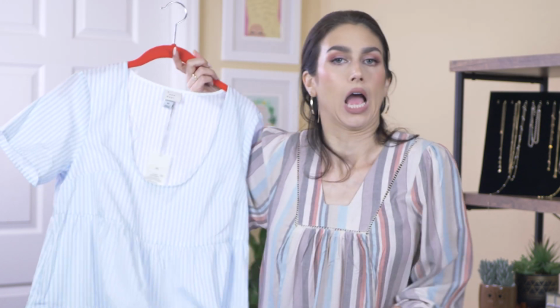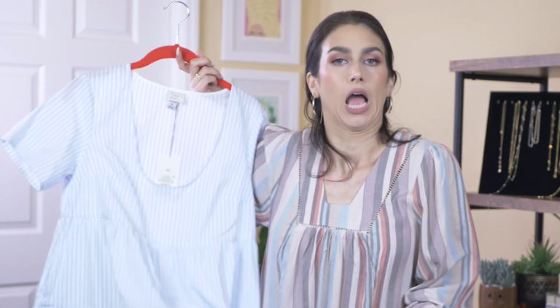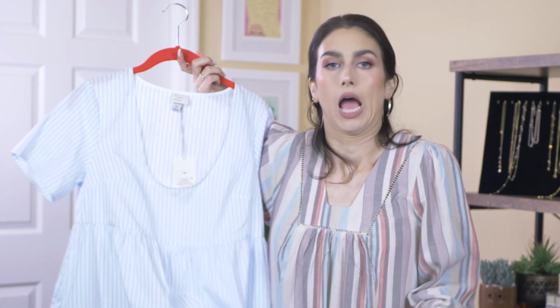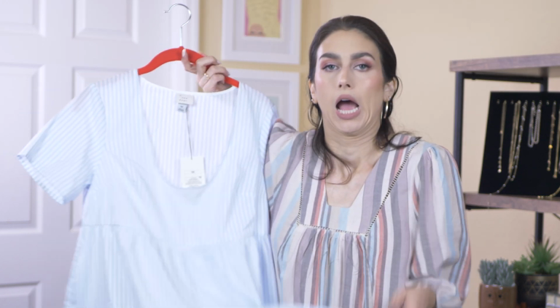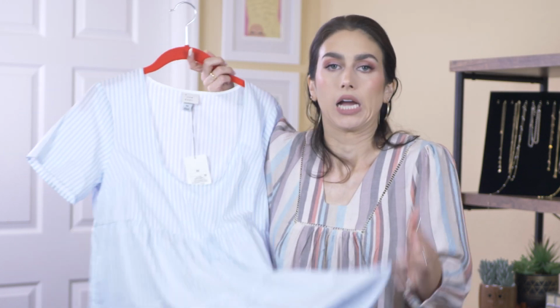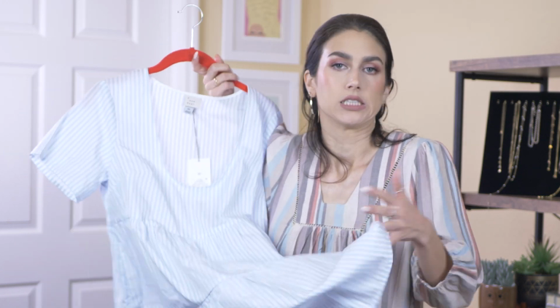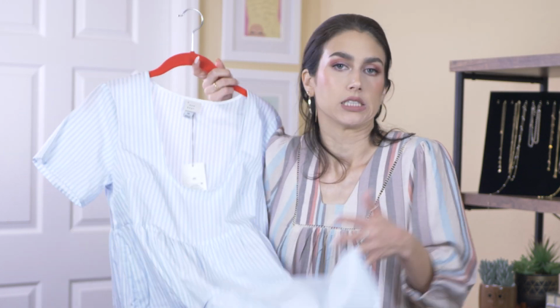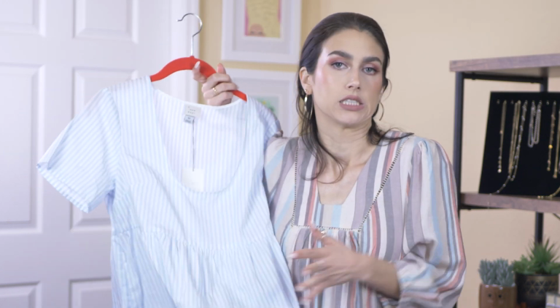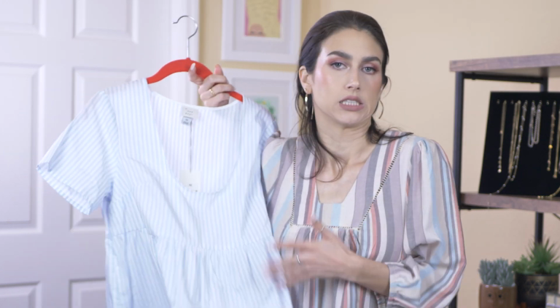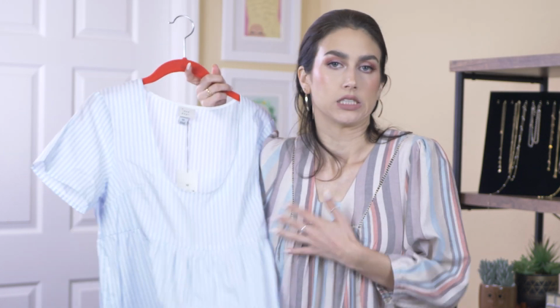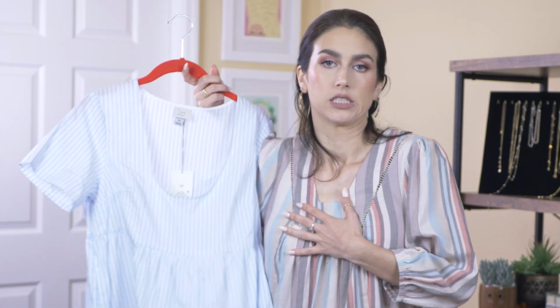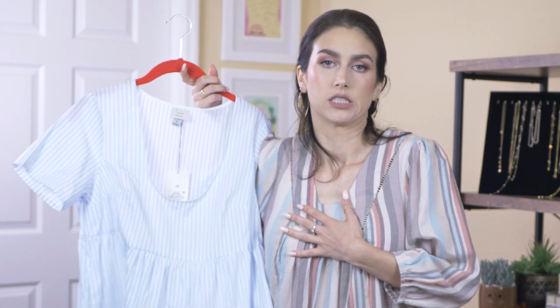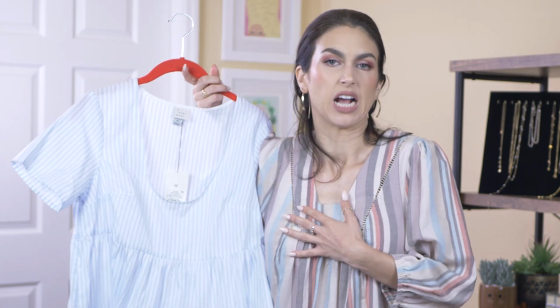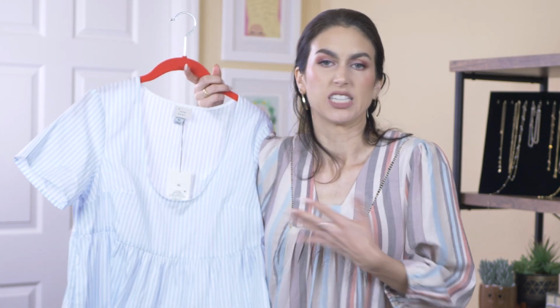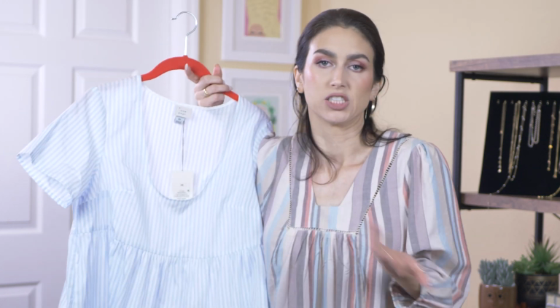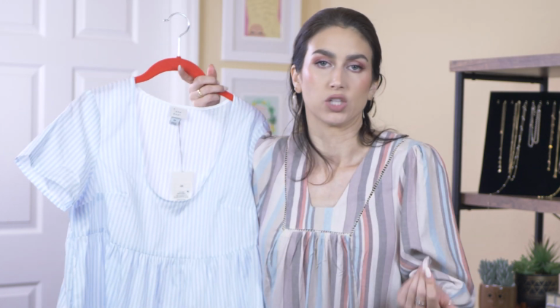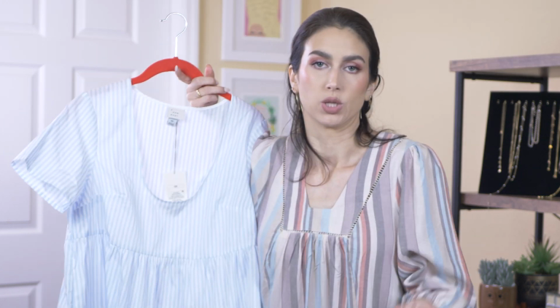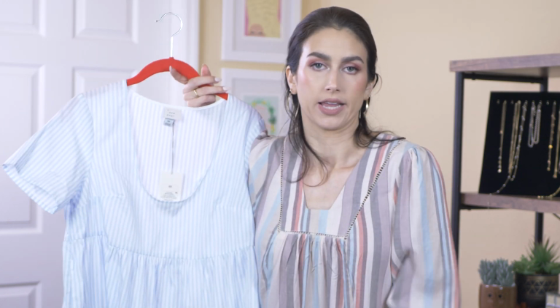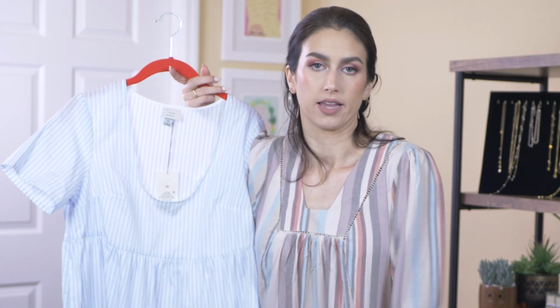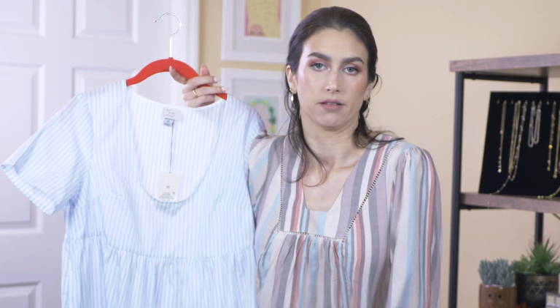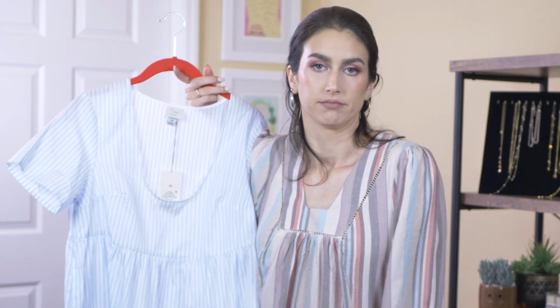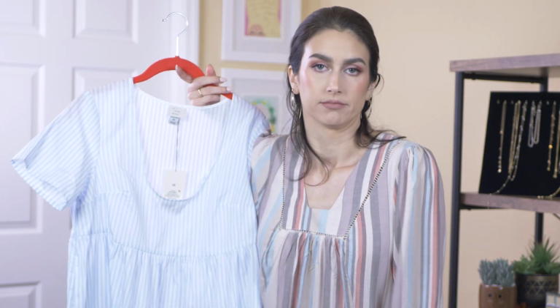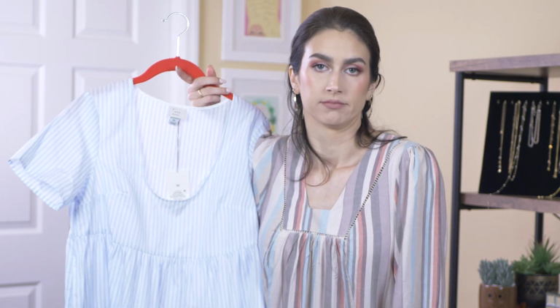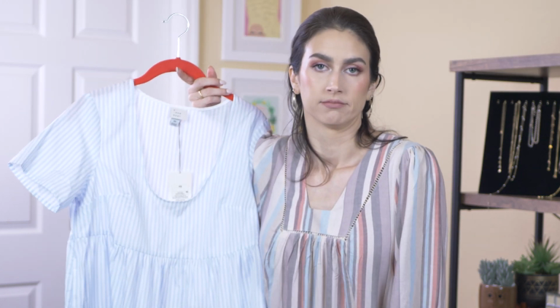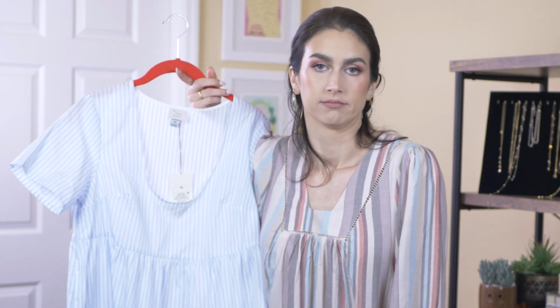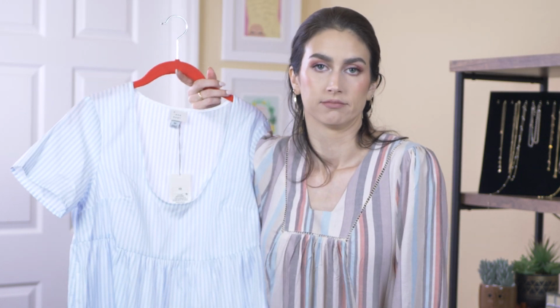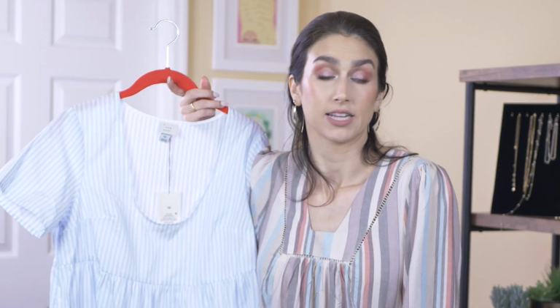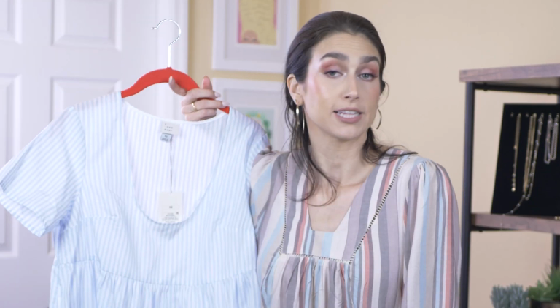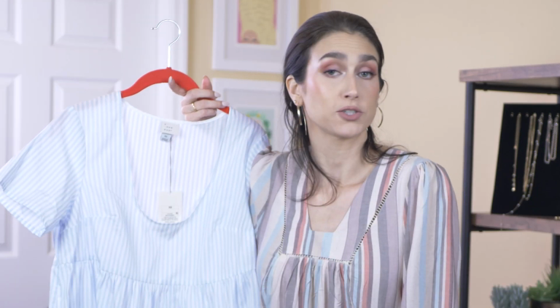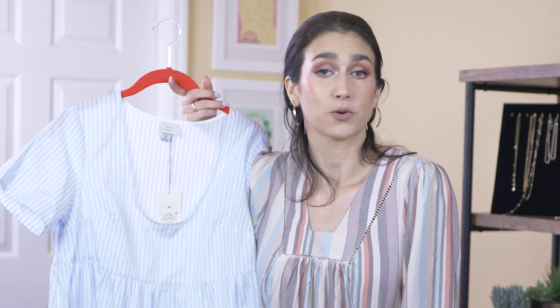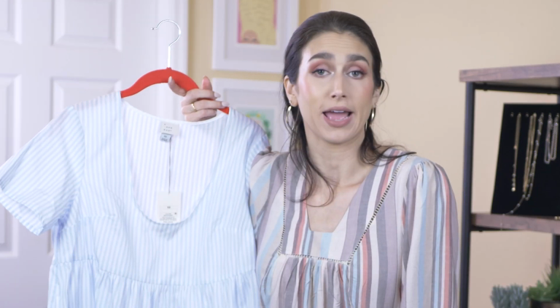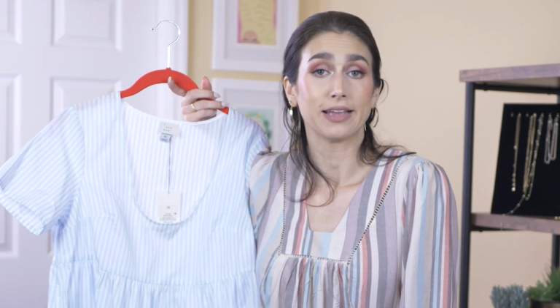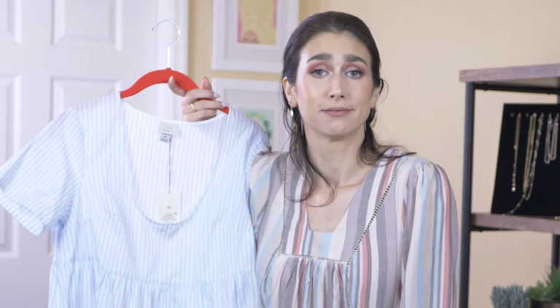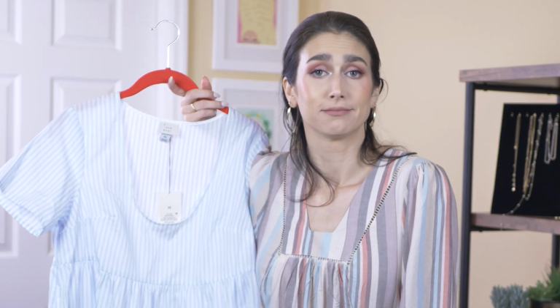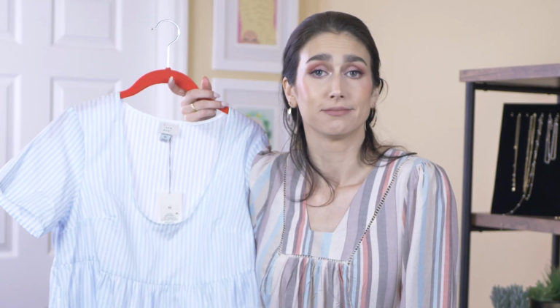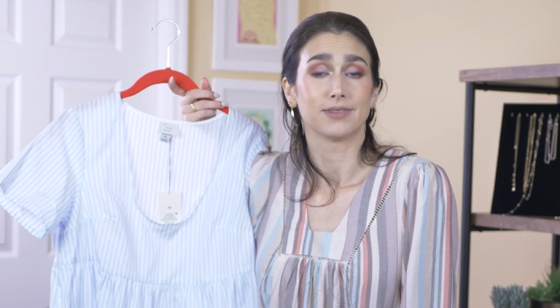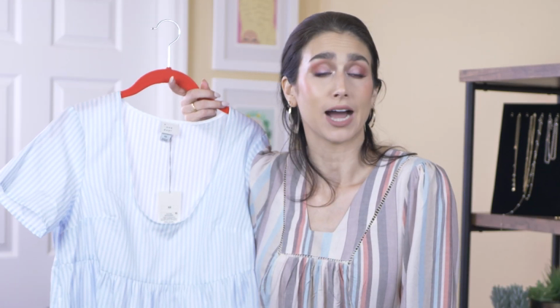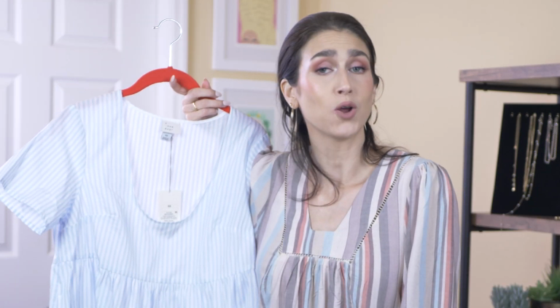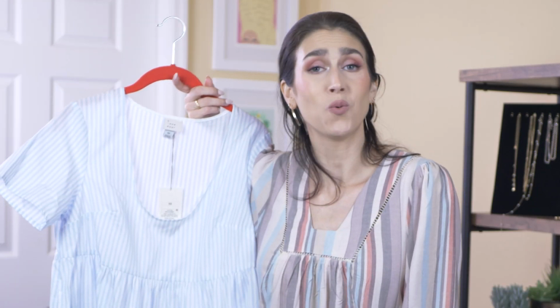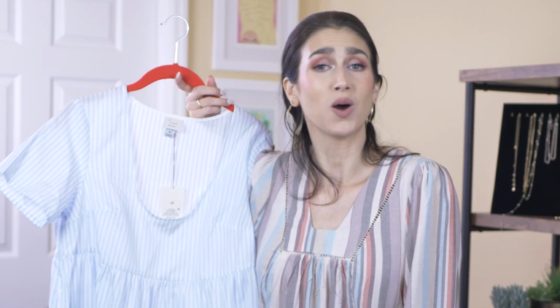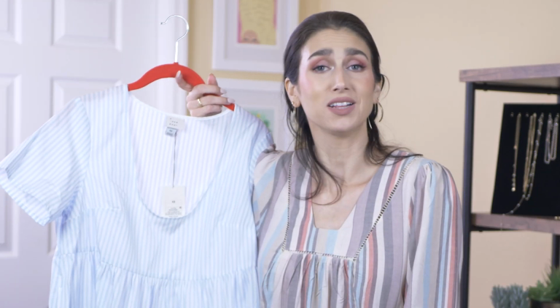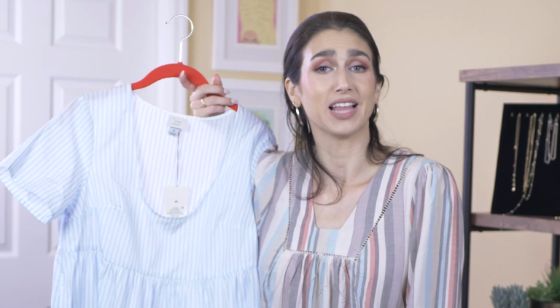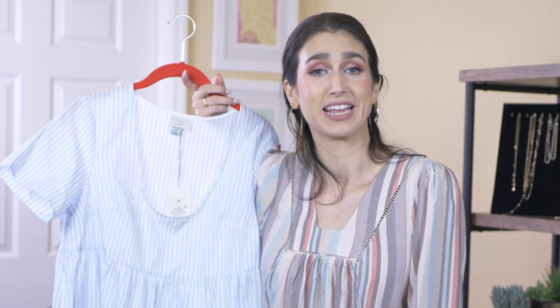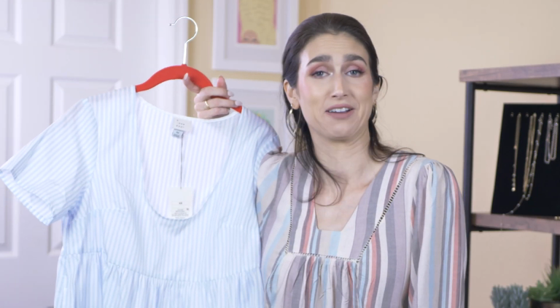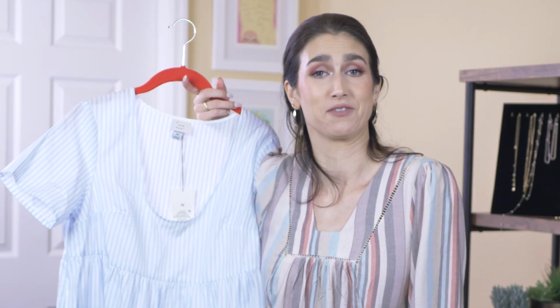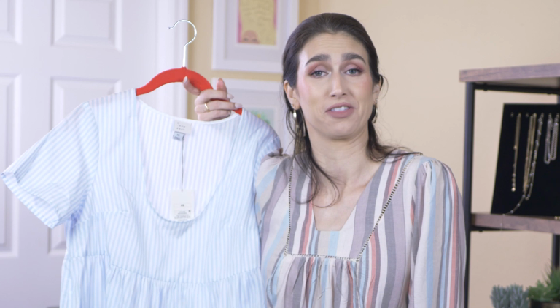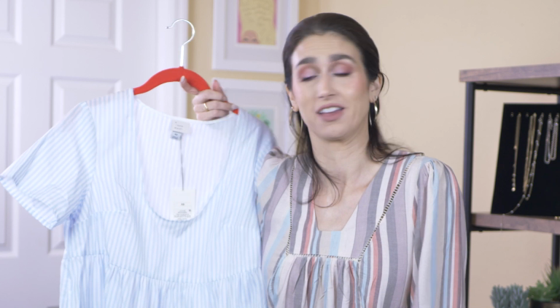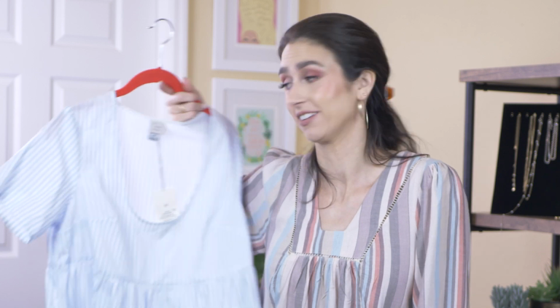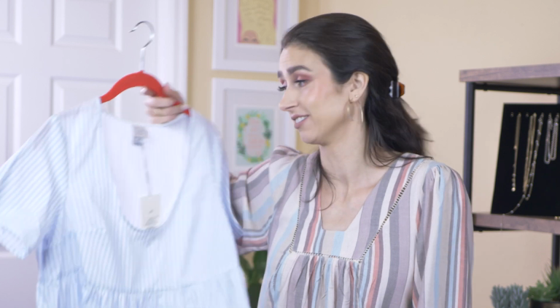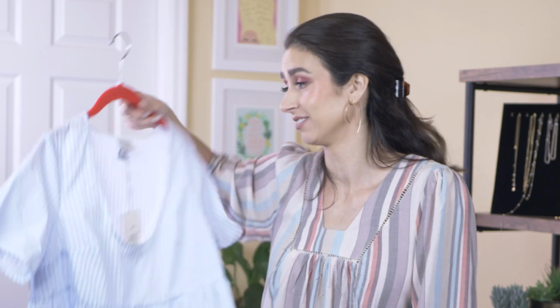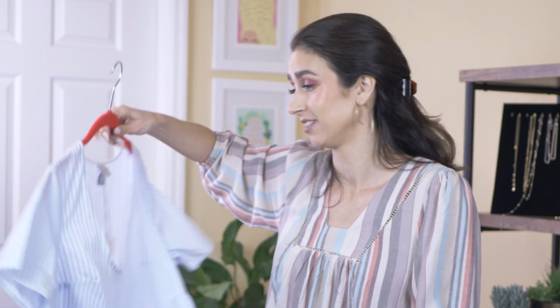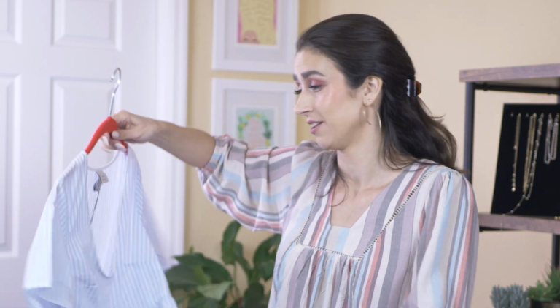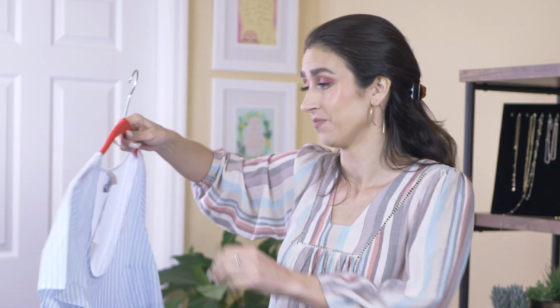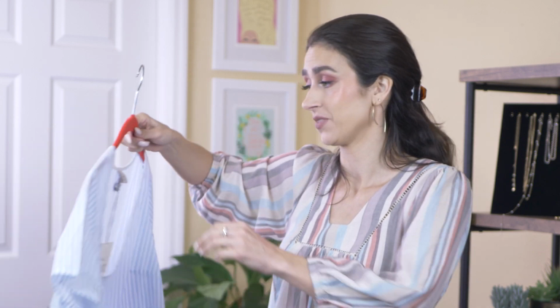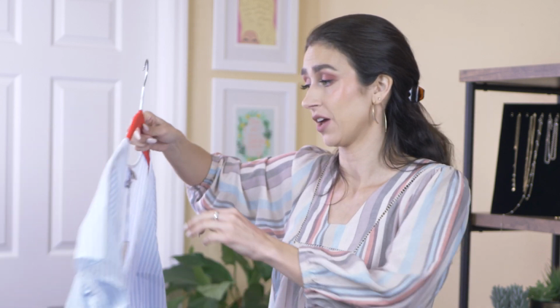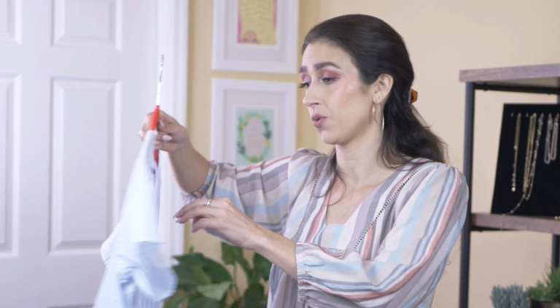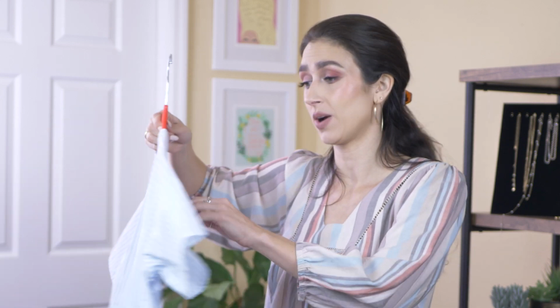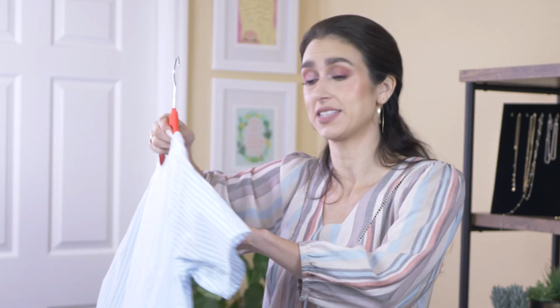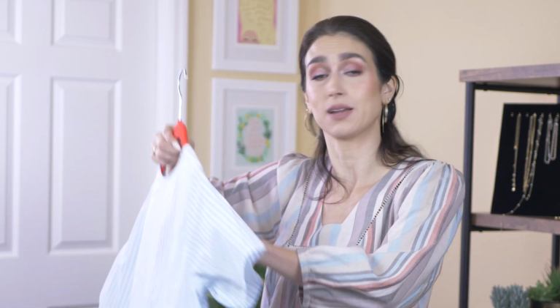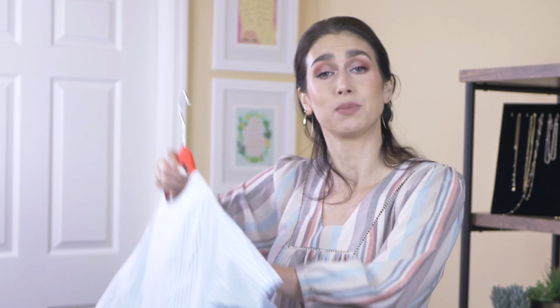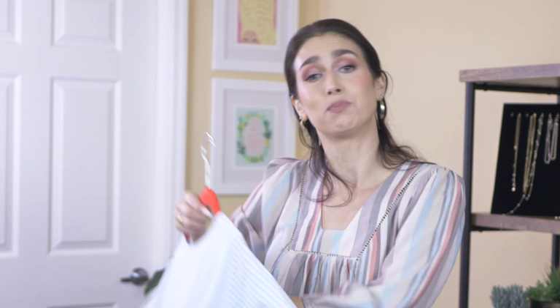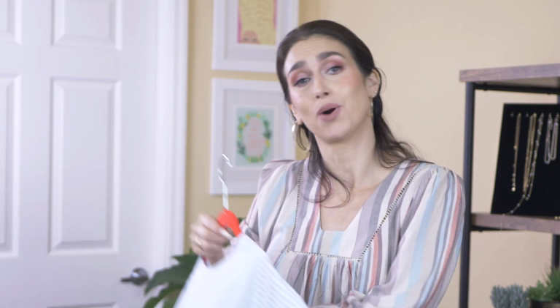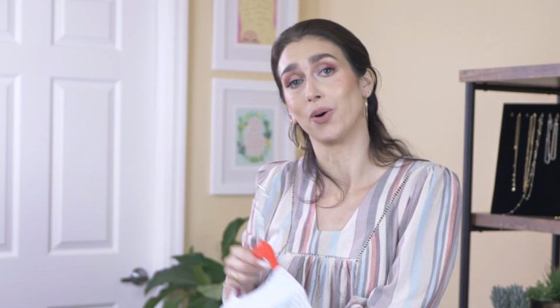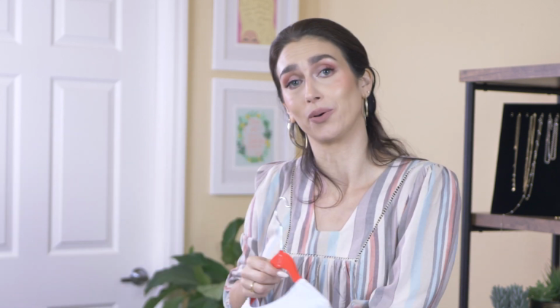I just don't like it. And that's okay. I don't want to like everything — otherwise I'd be broke.